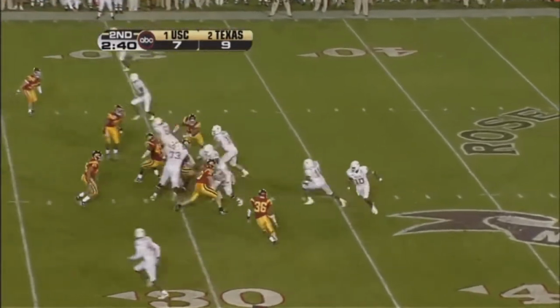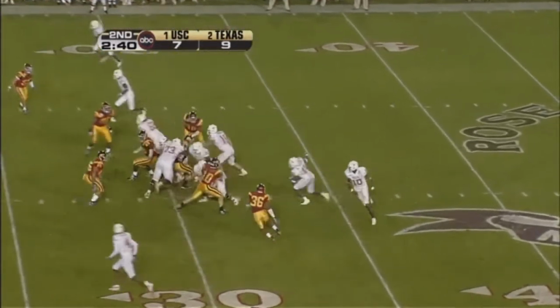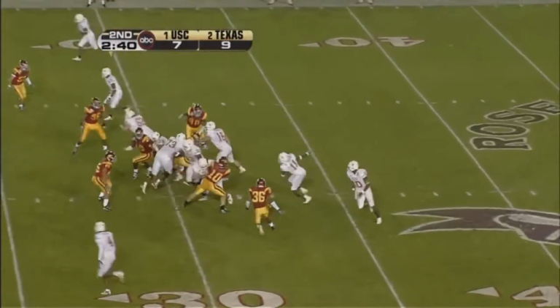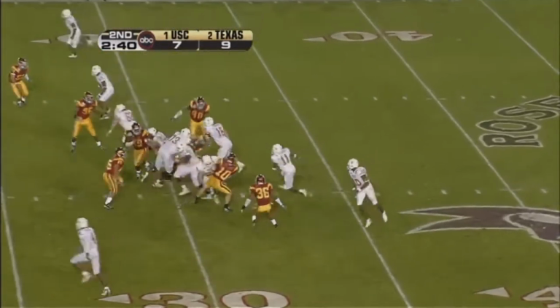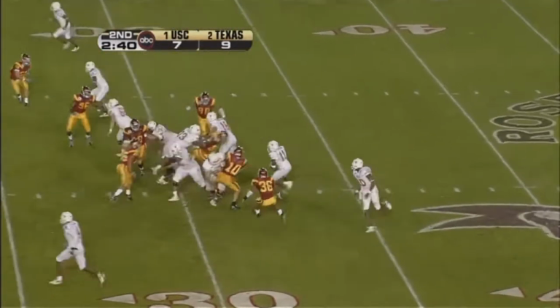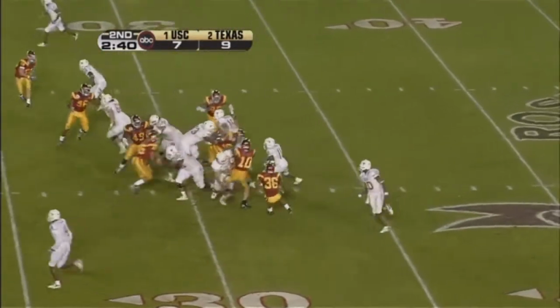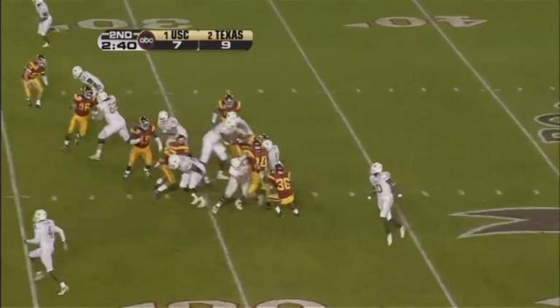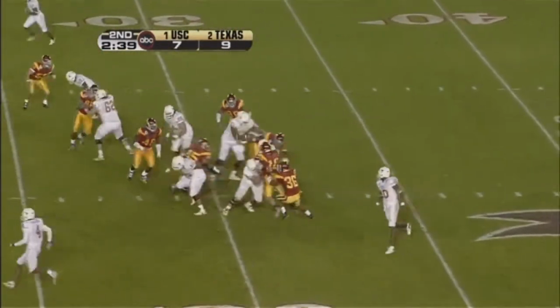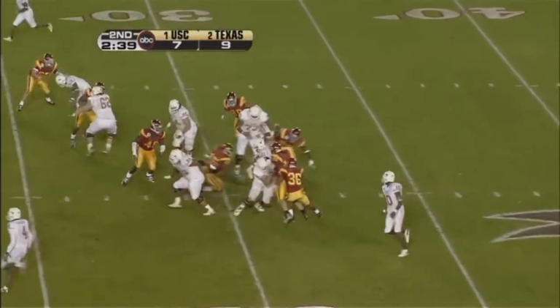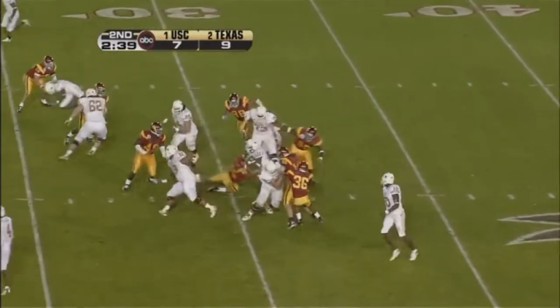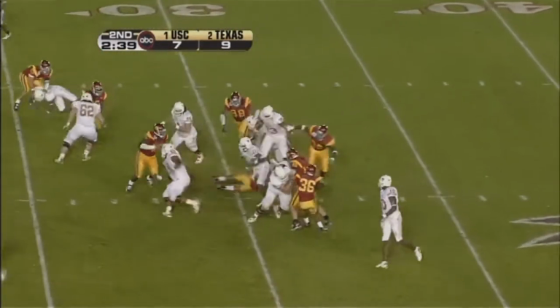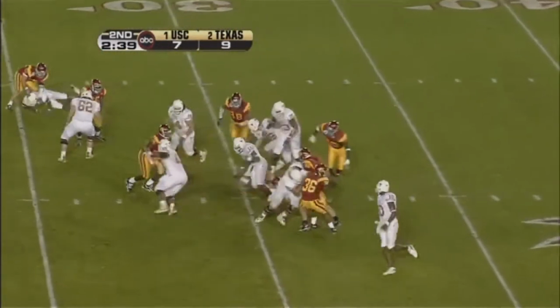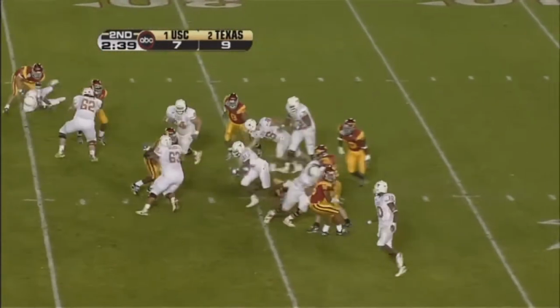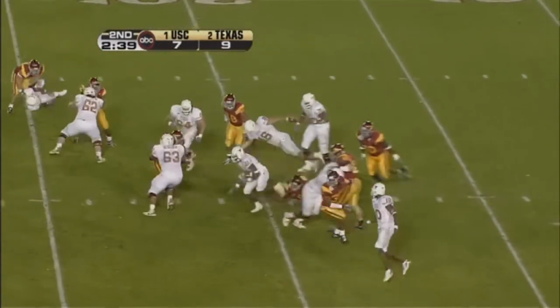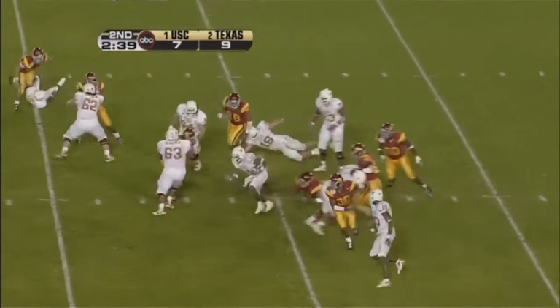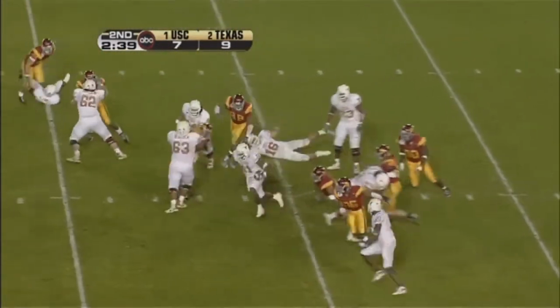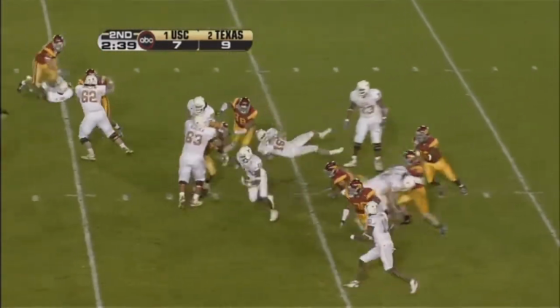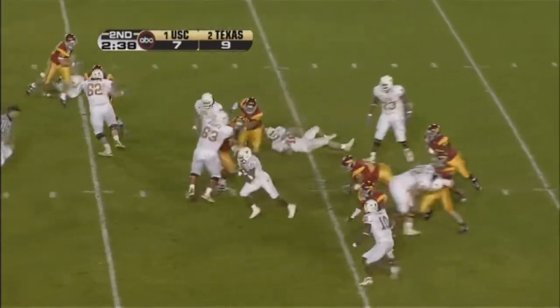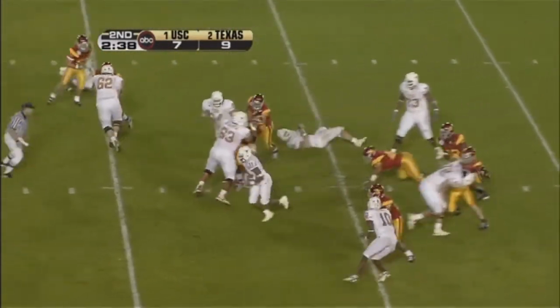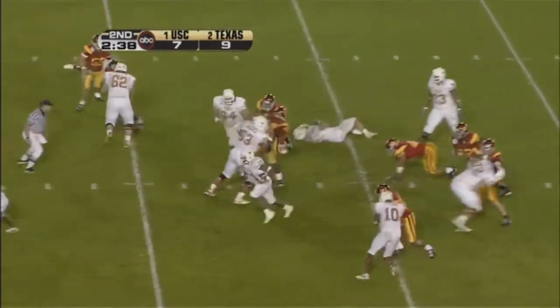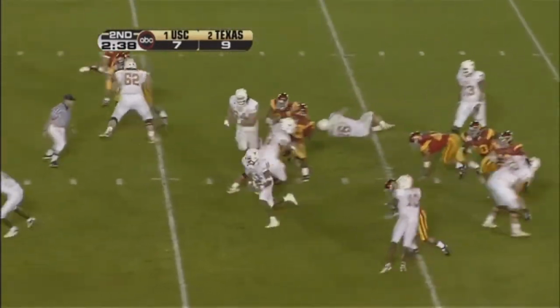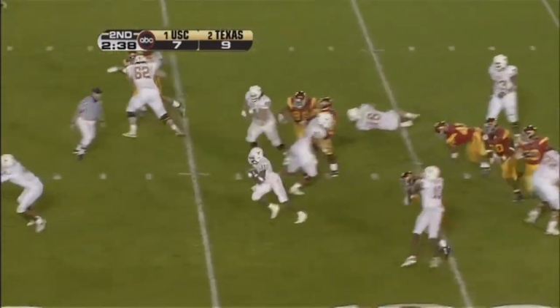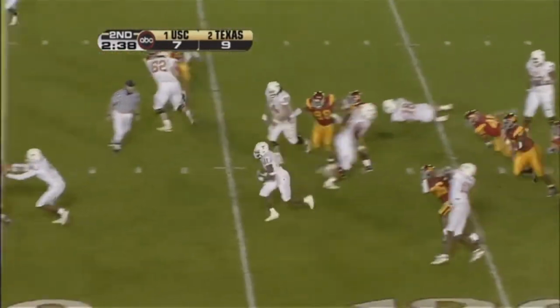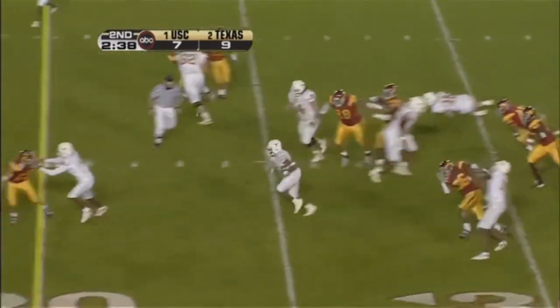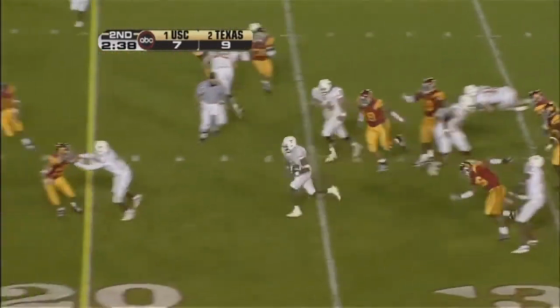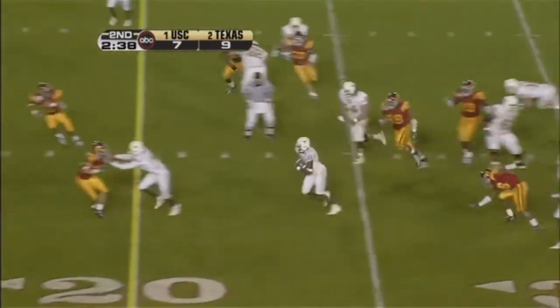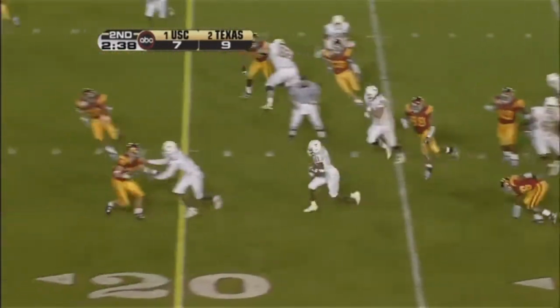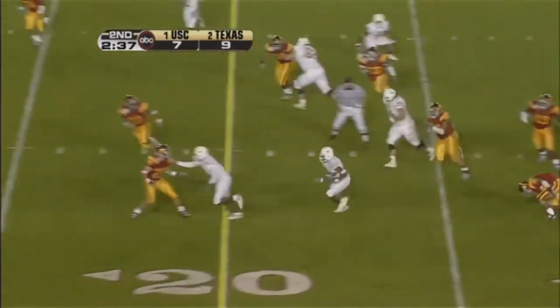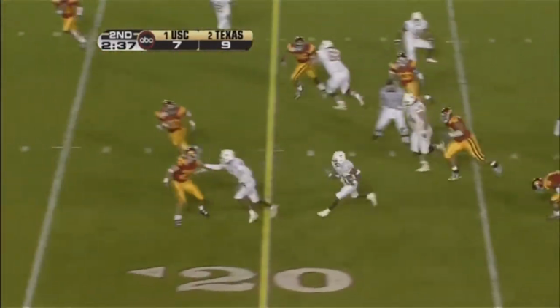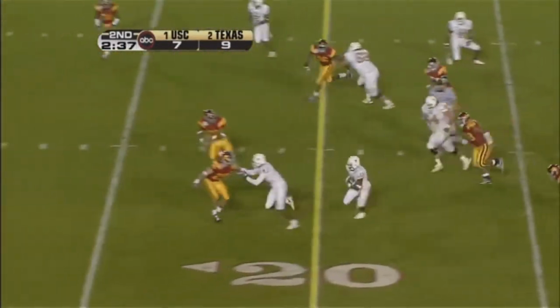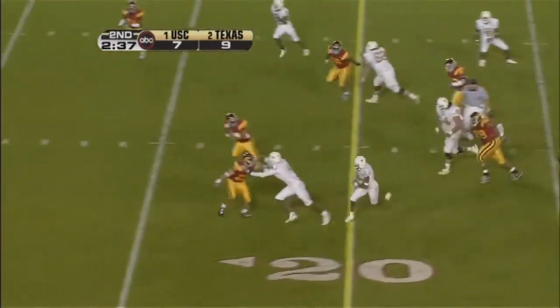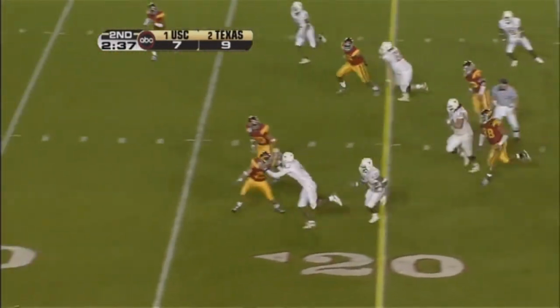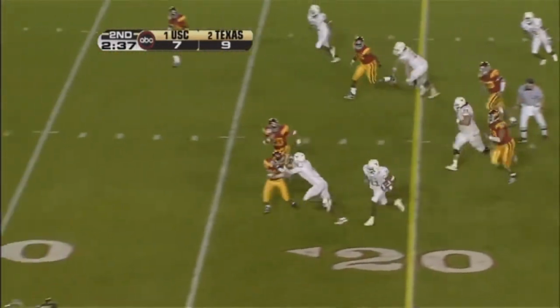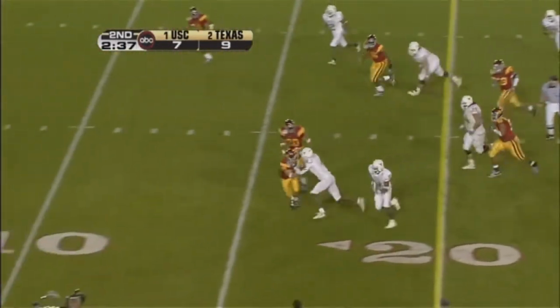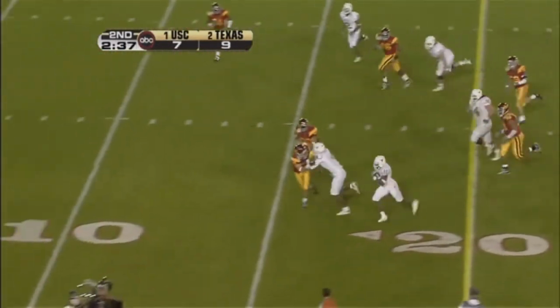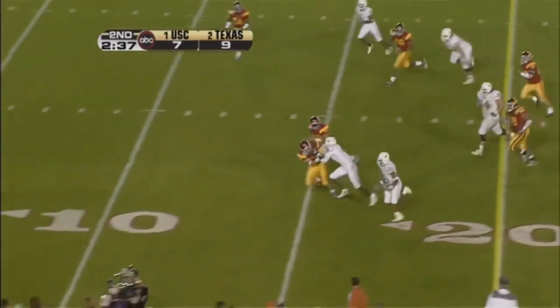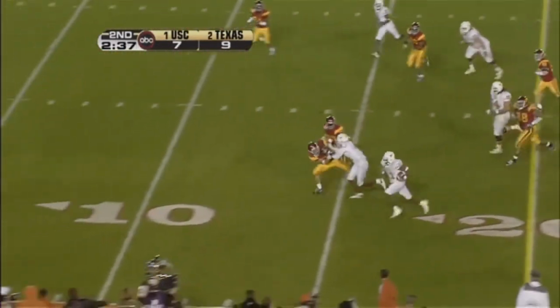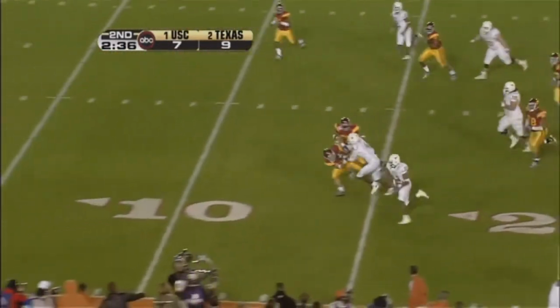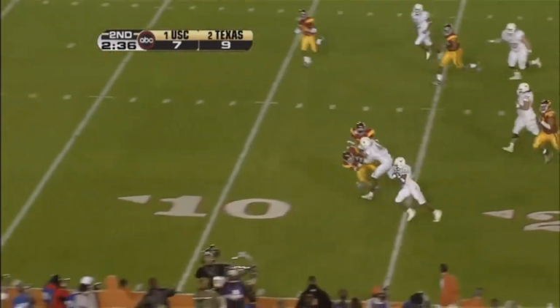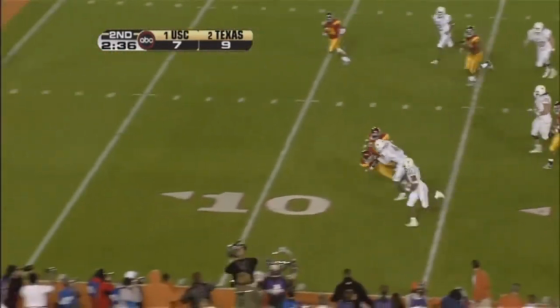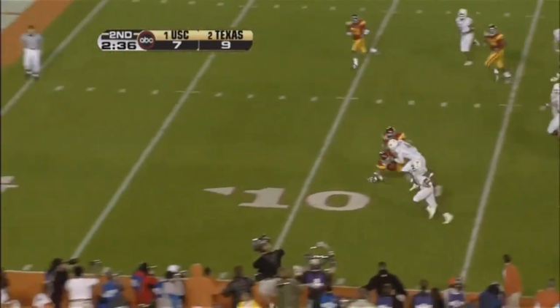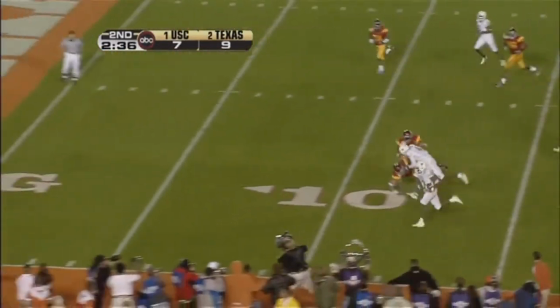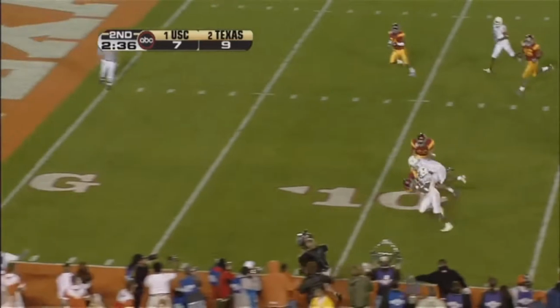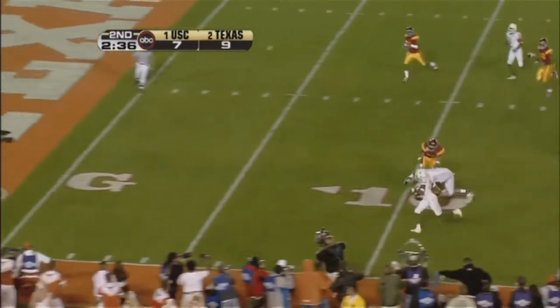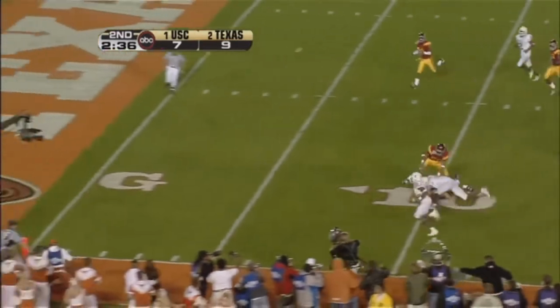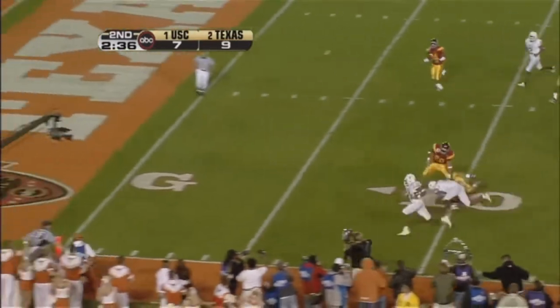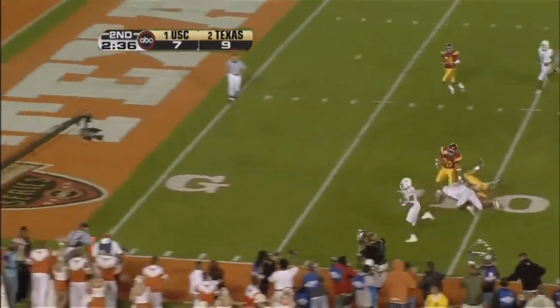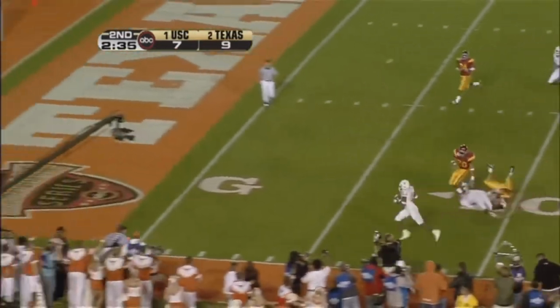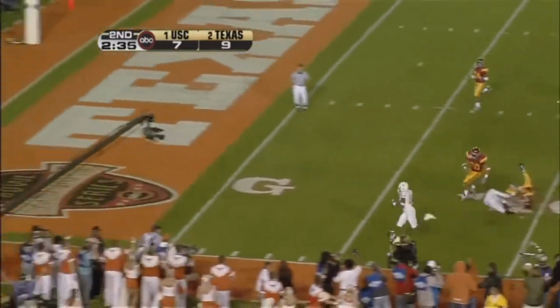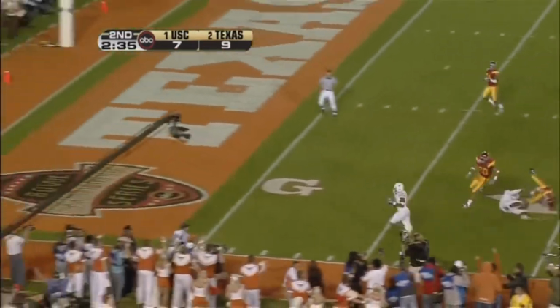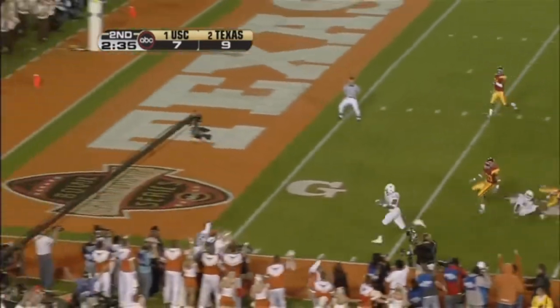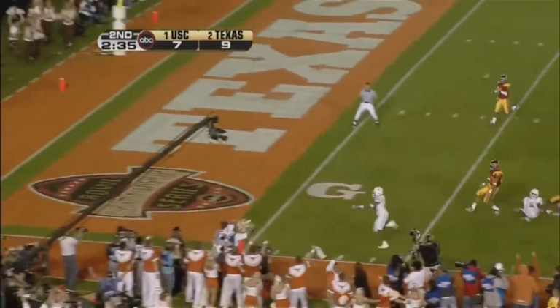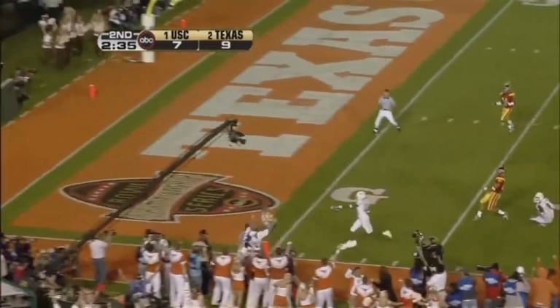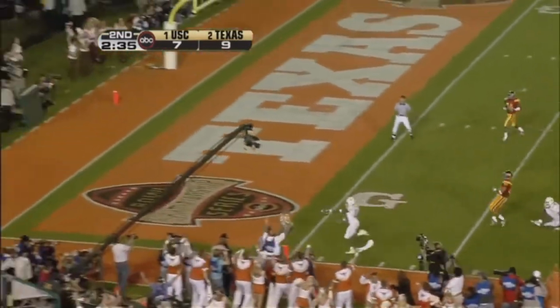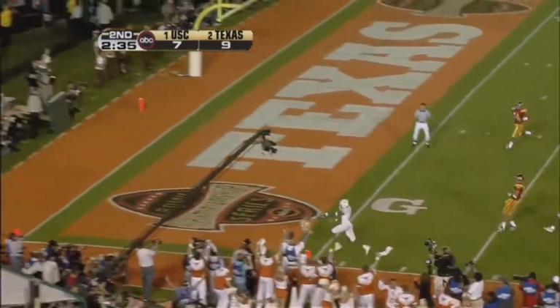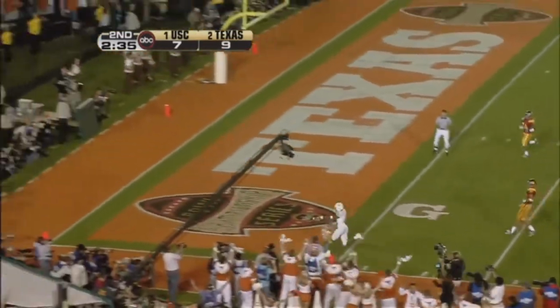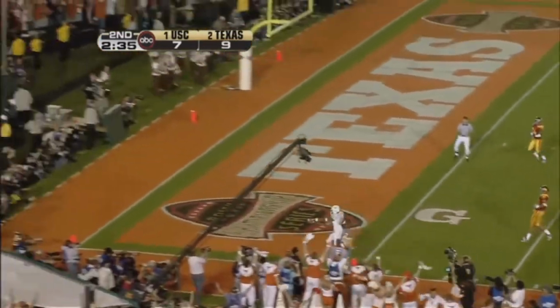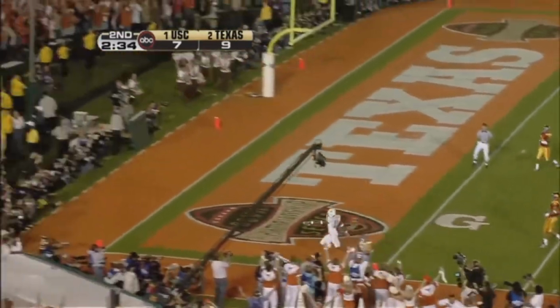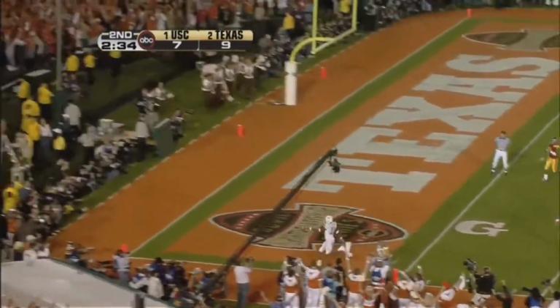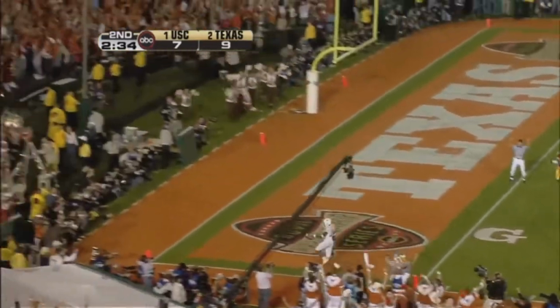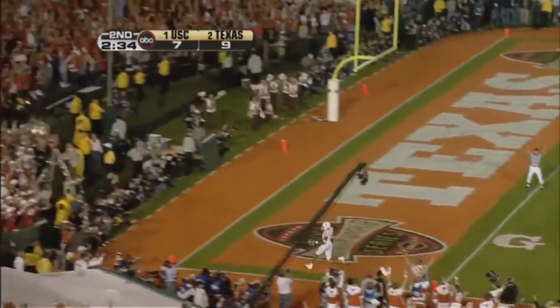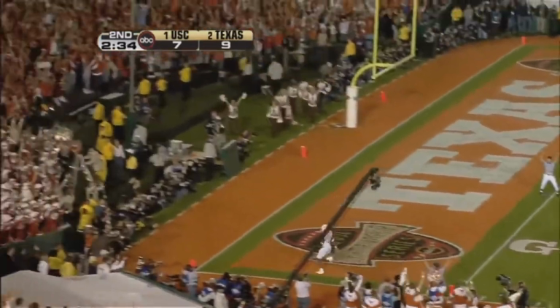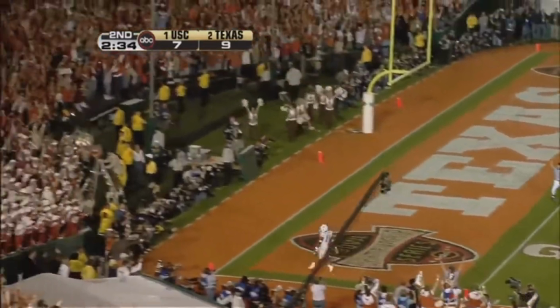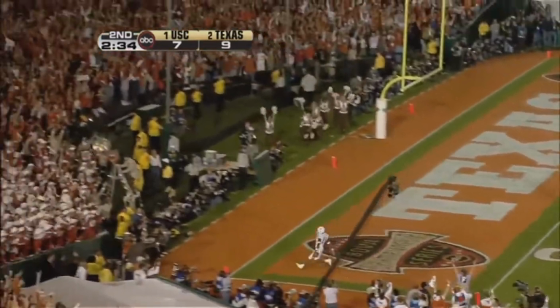And he hands it this time to Taylor. And Taylor's got the ball, got daylight, and touchdown, Texas.